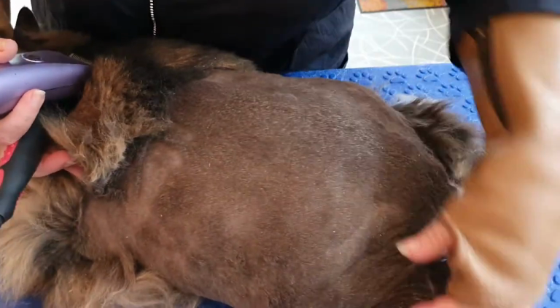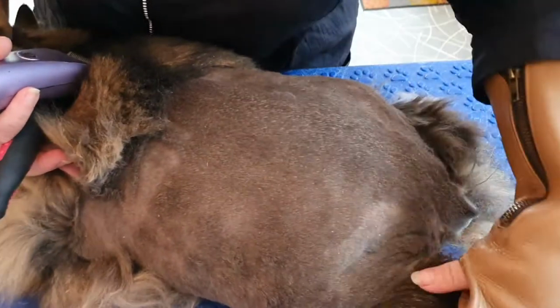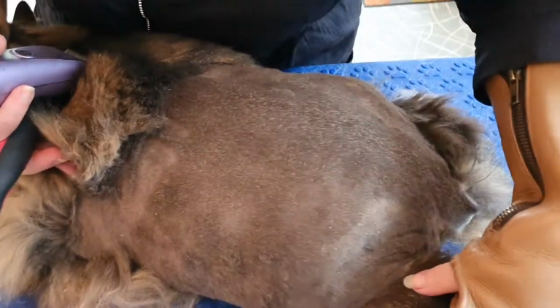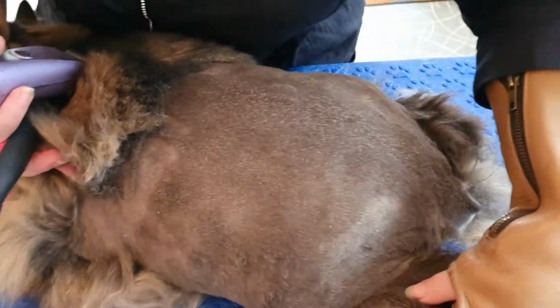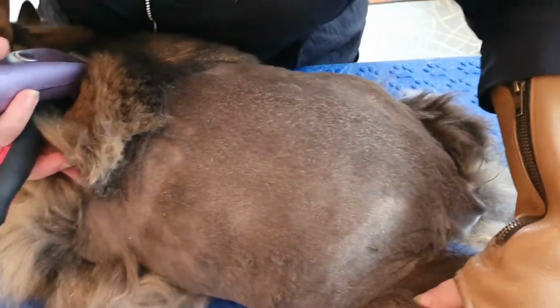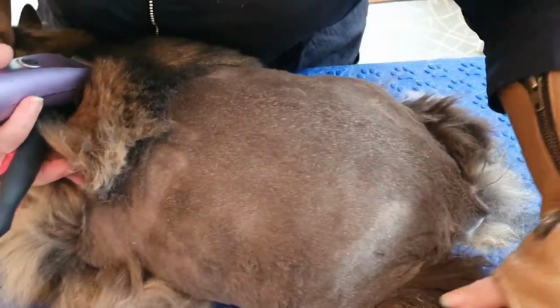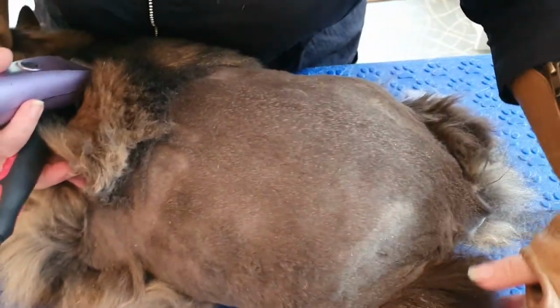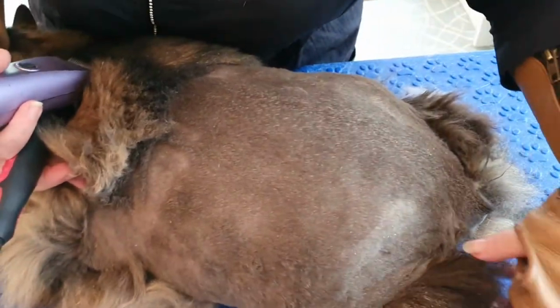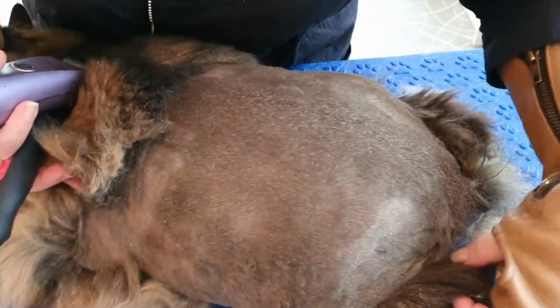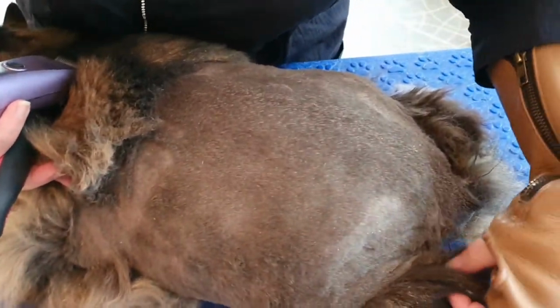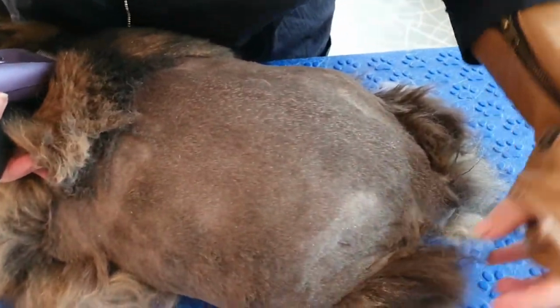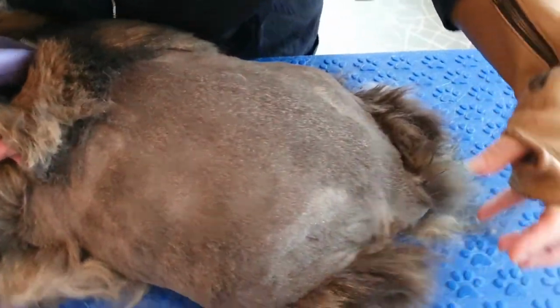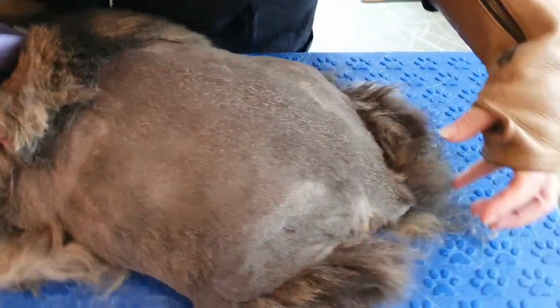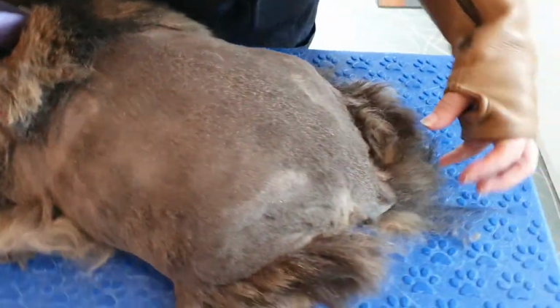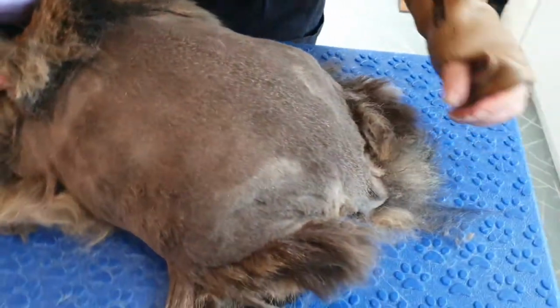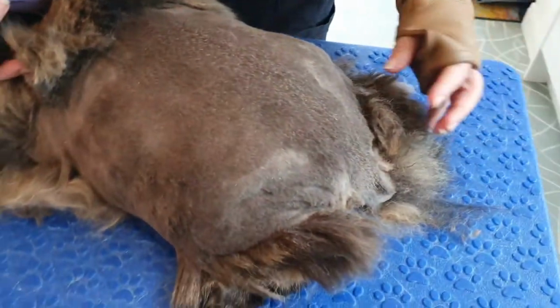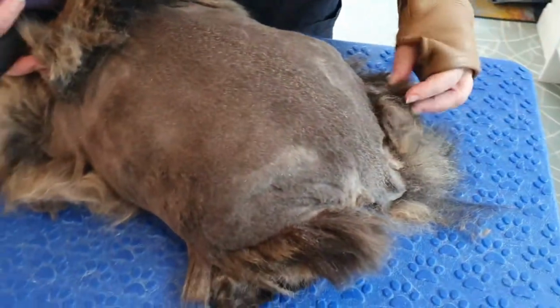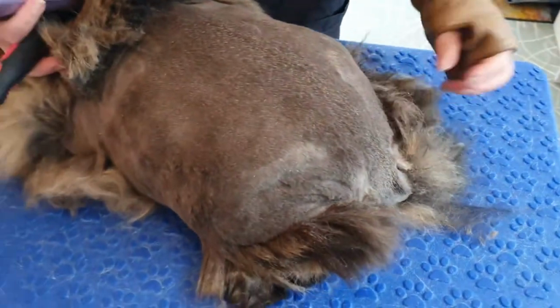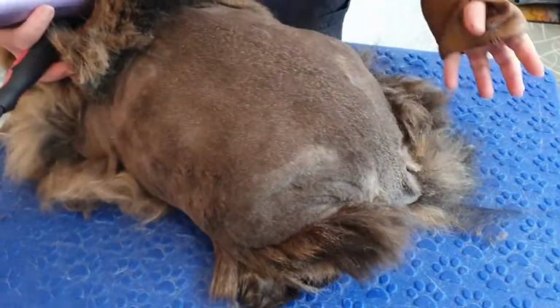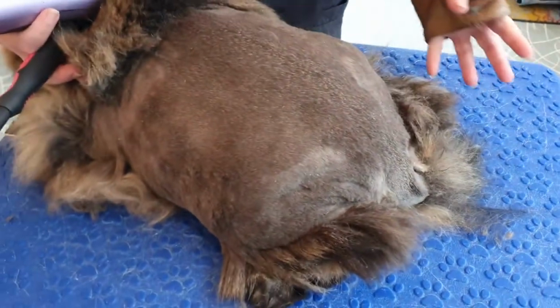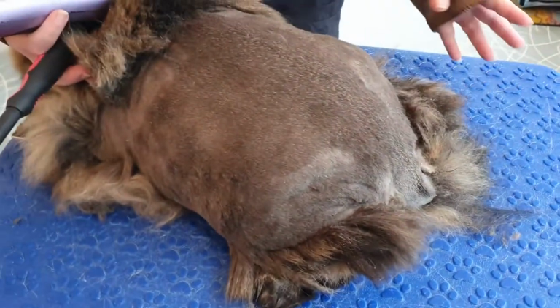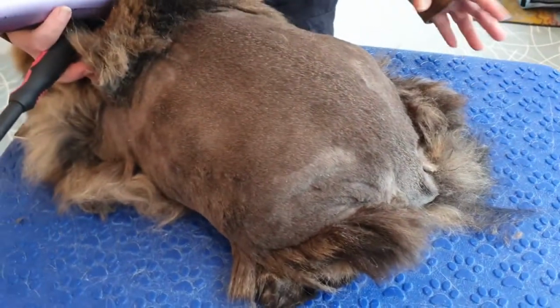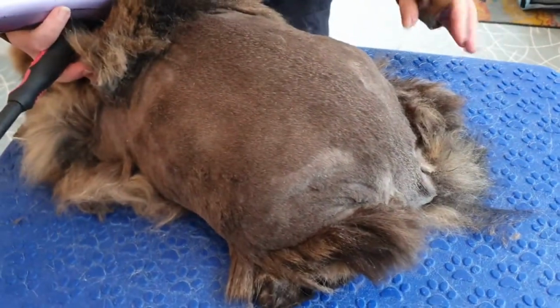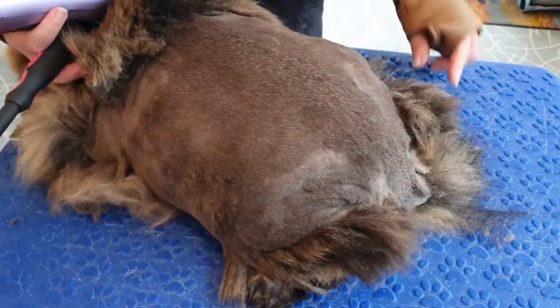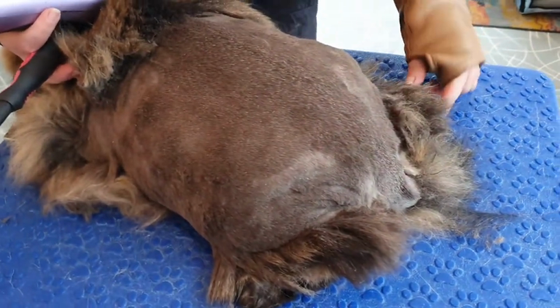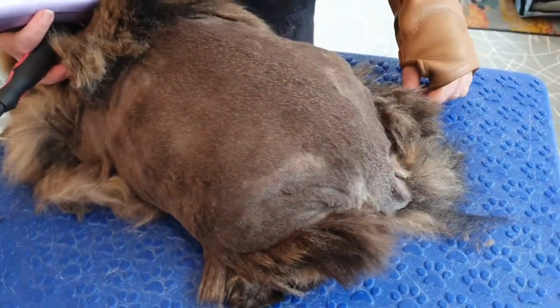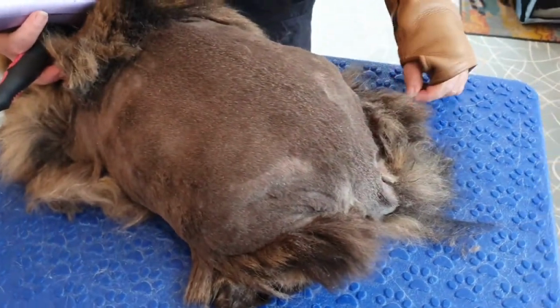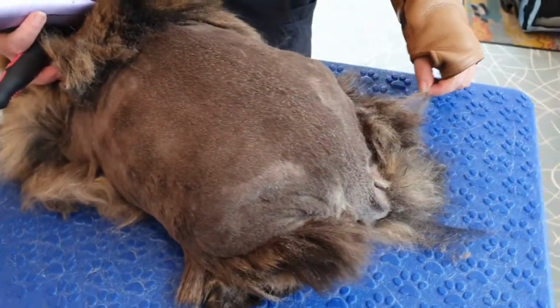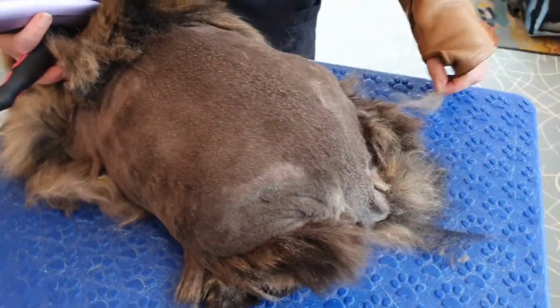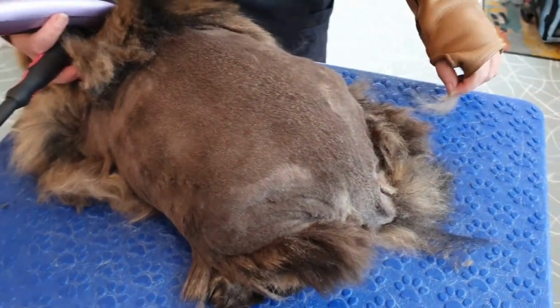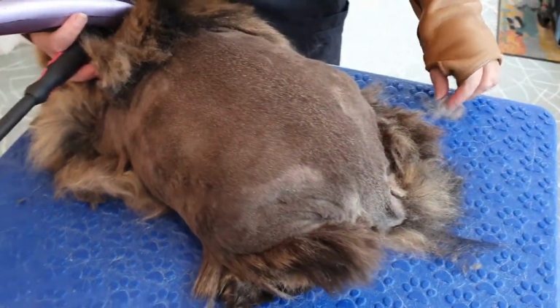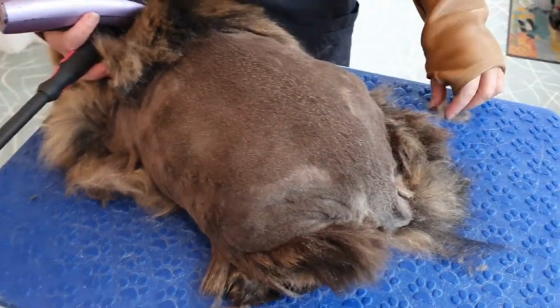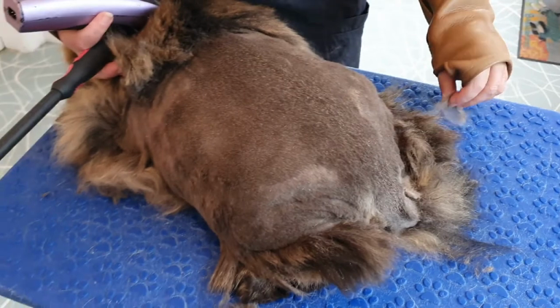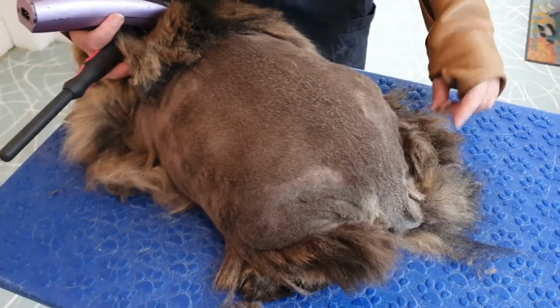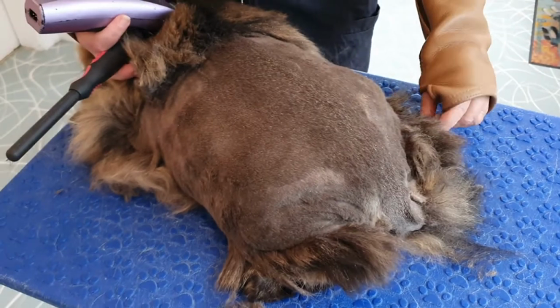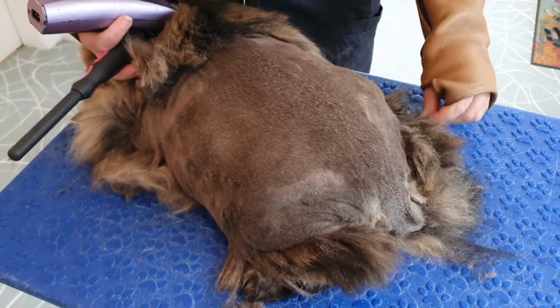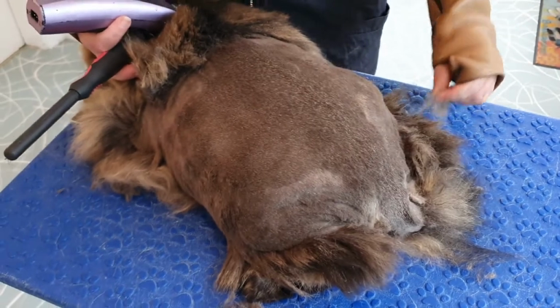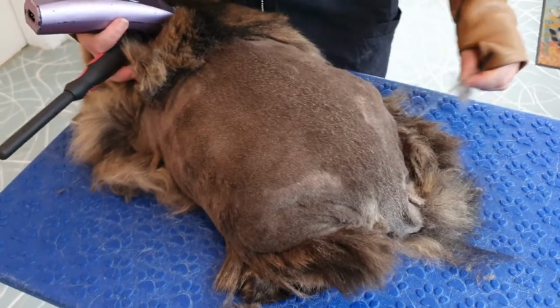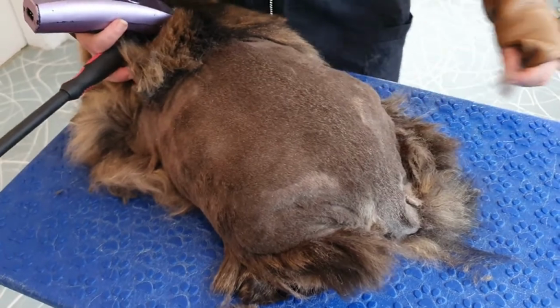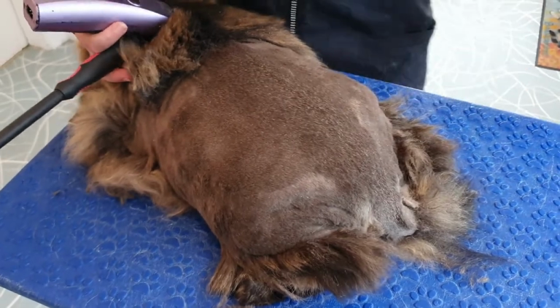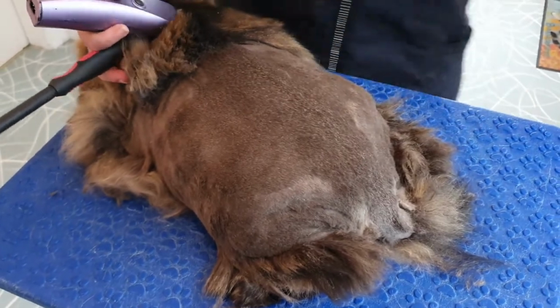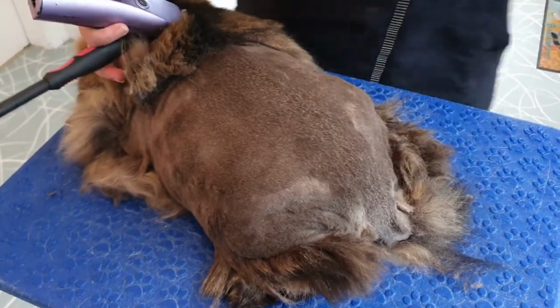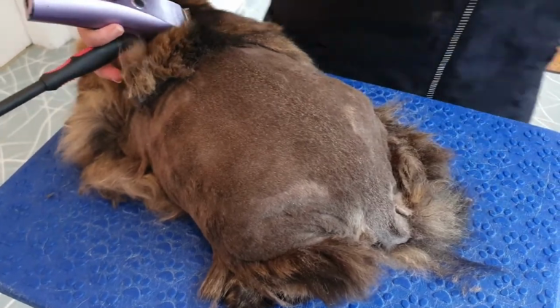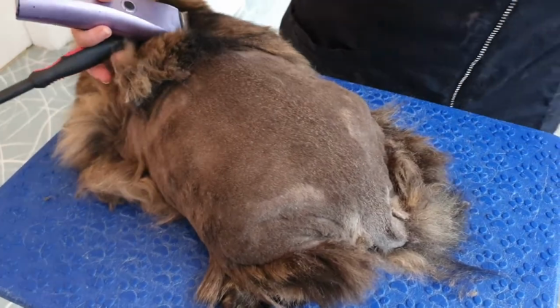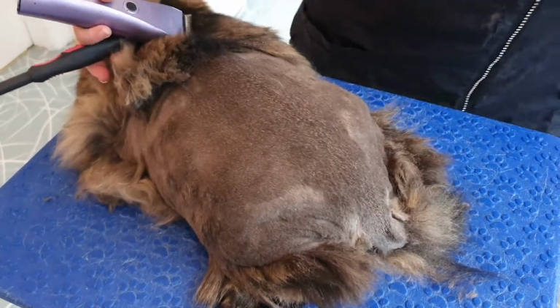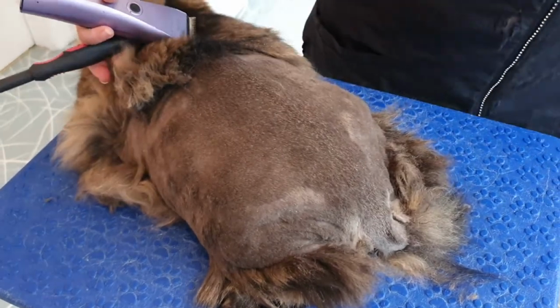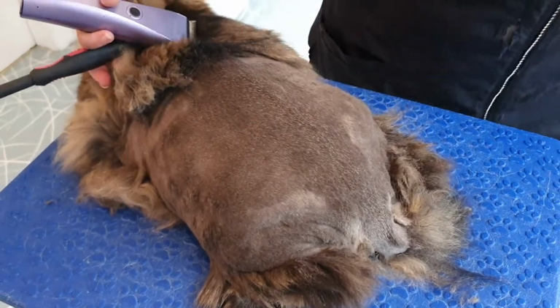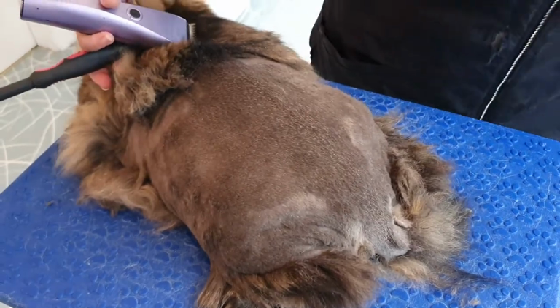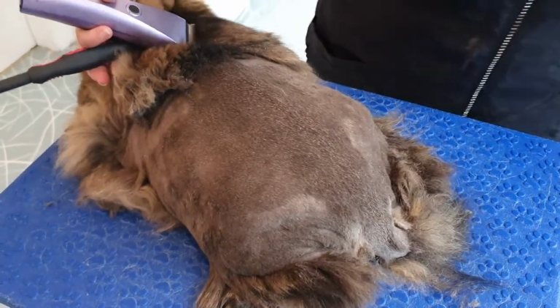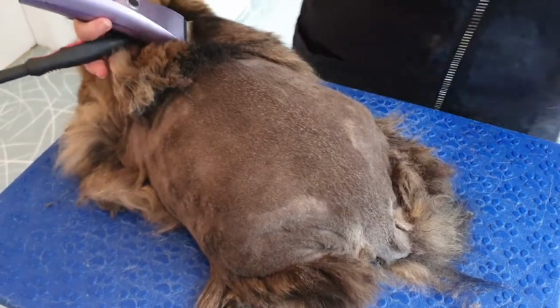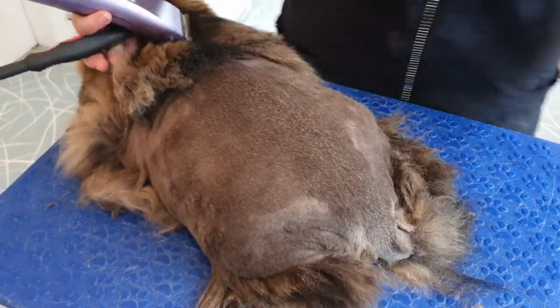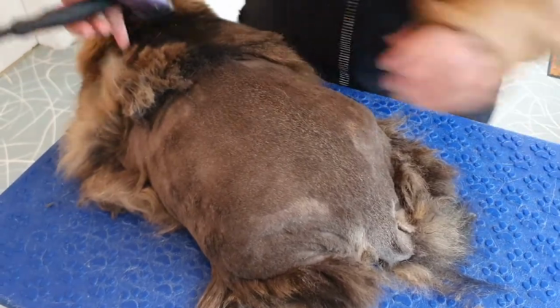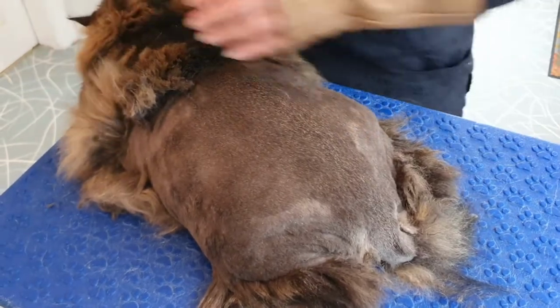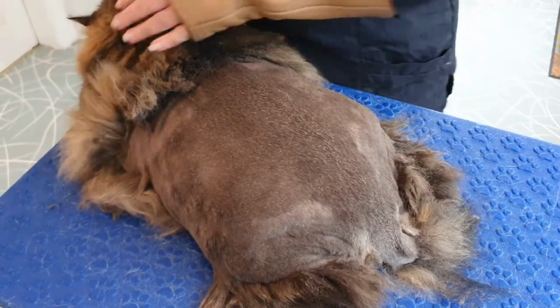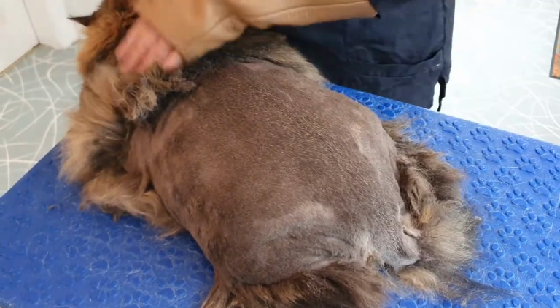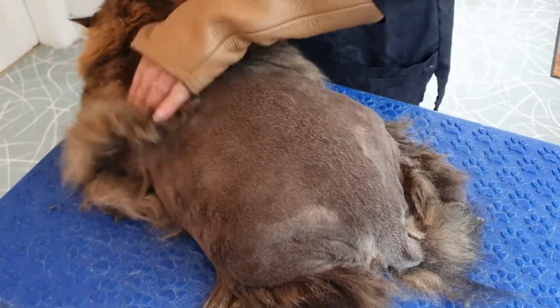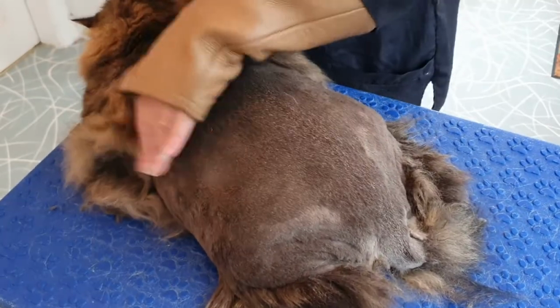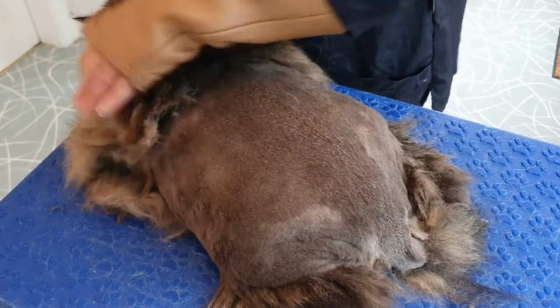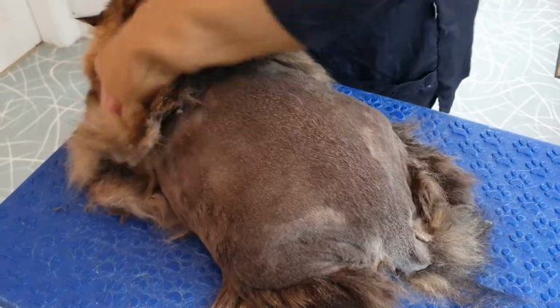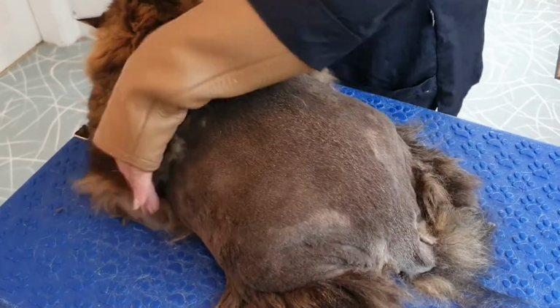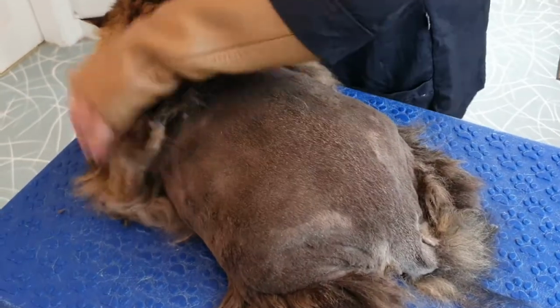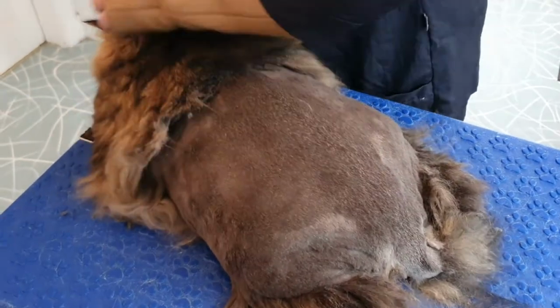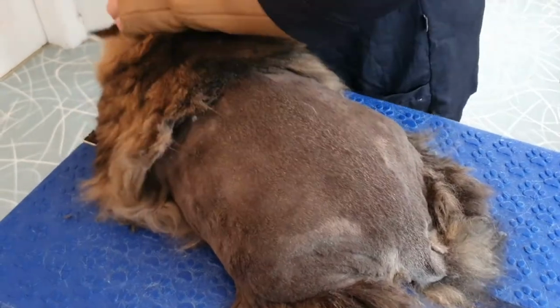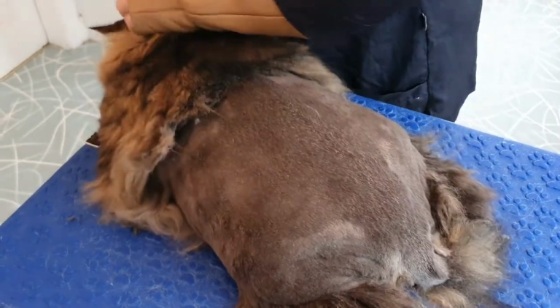And then we've got to tackle these back legs — that's next on the agenda.